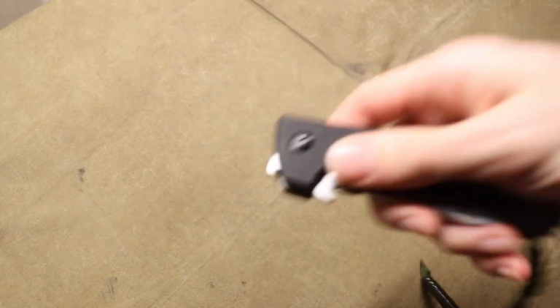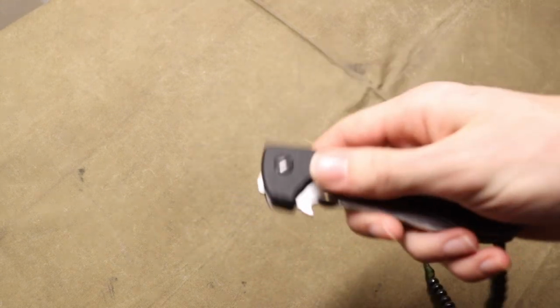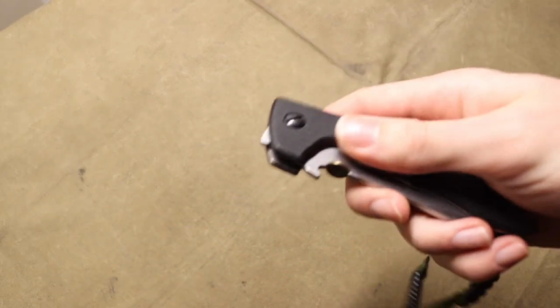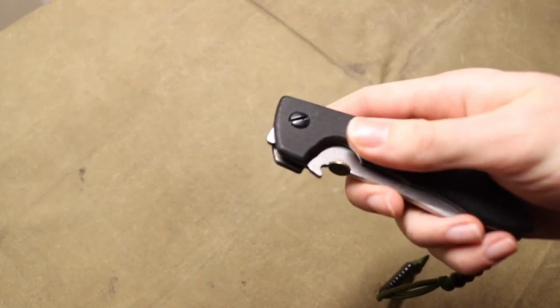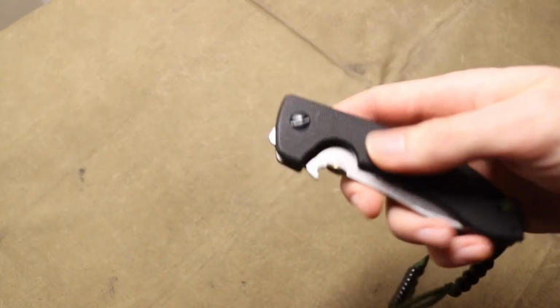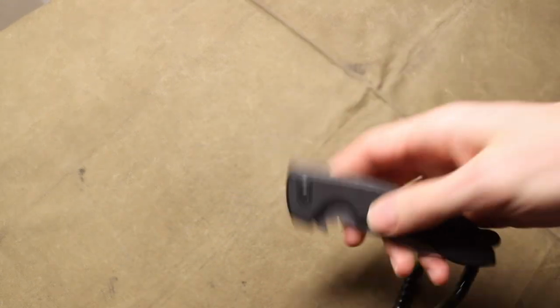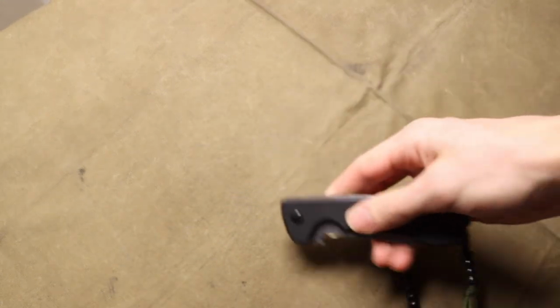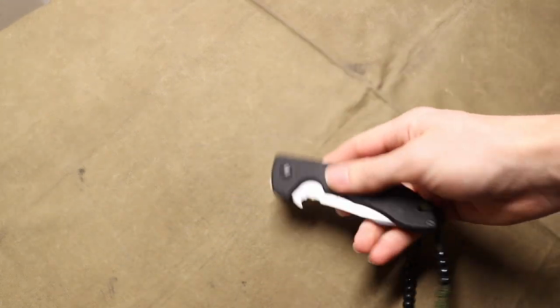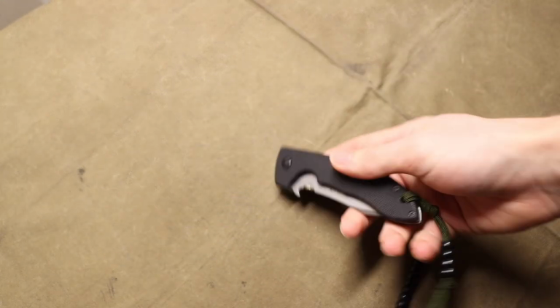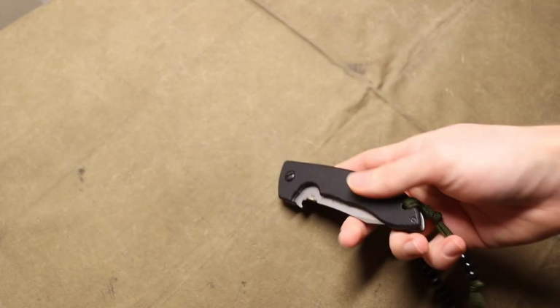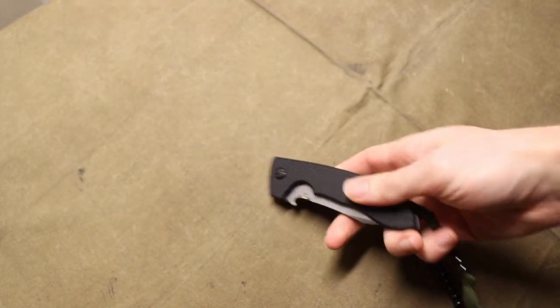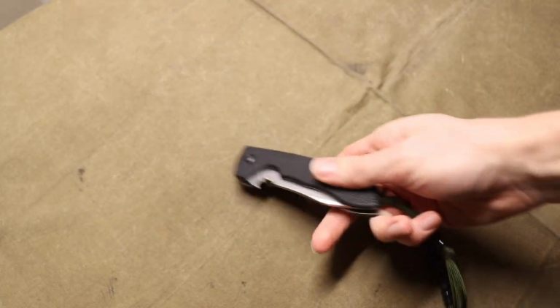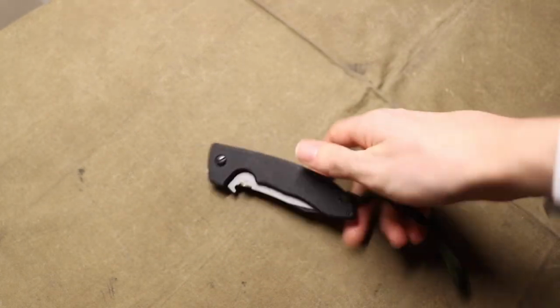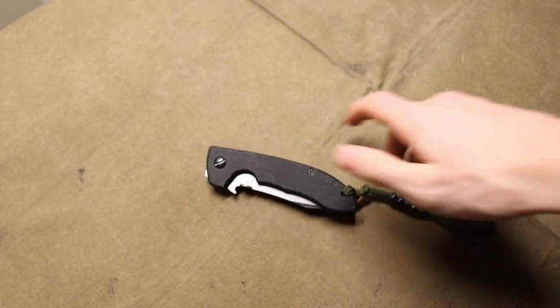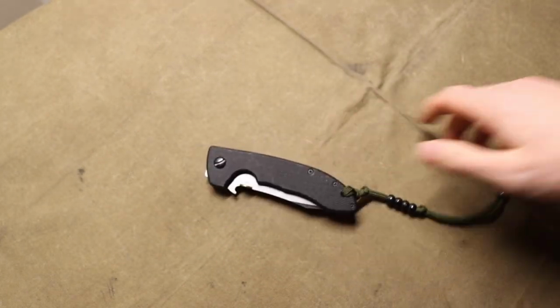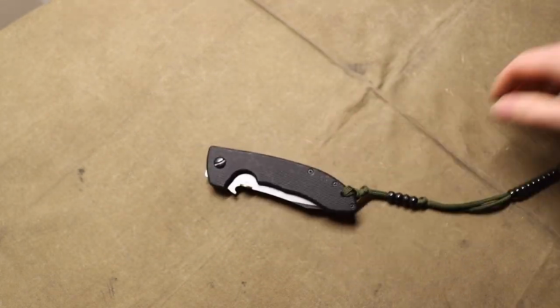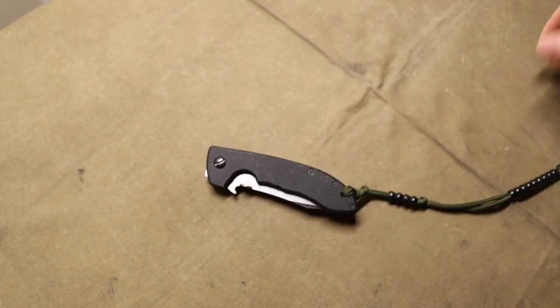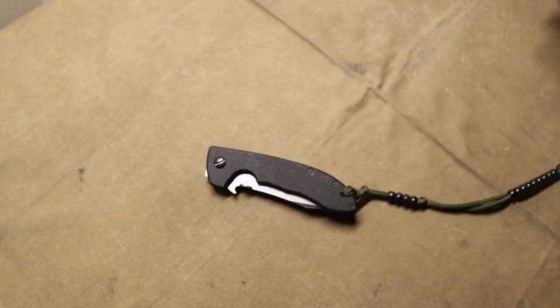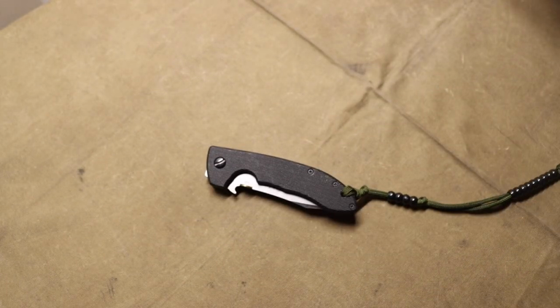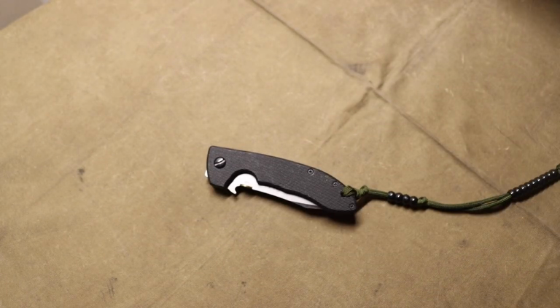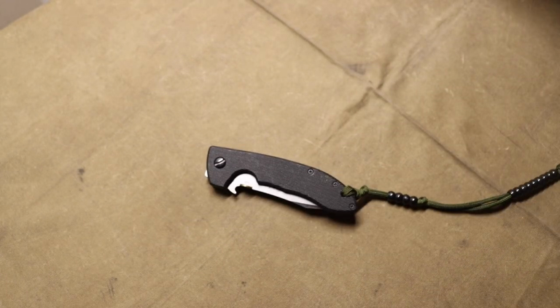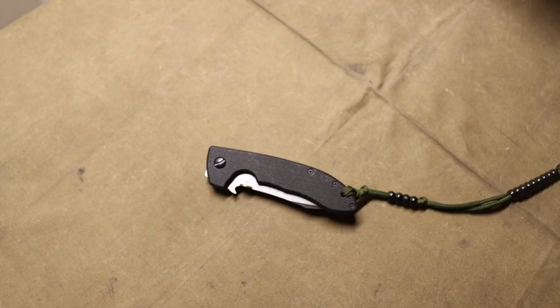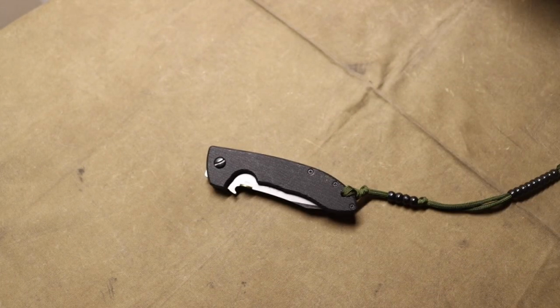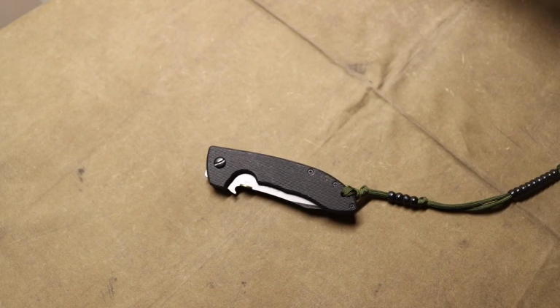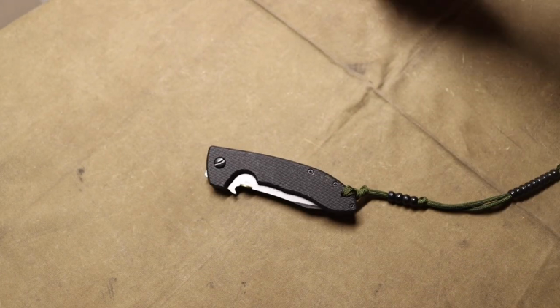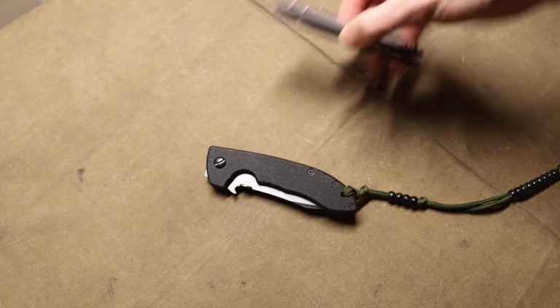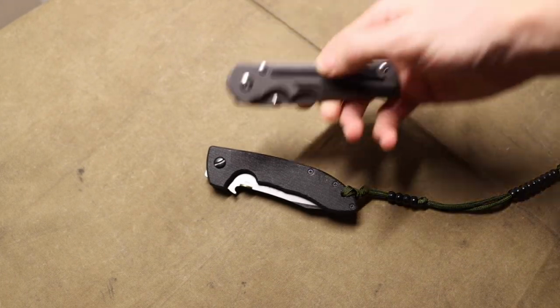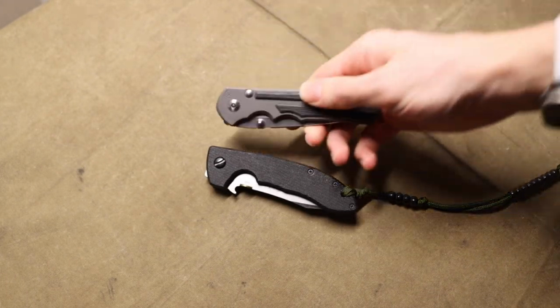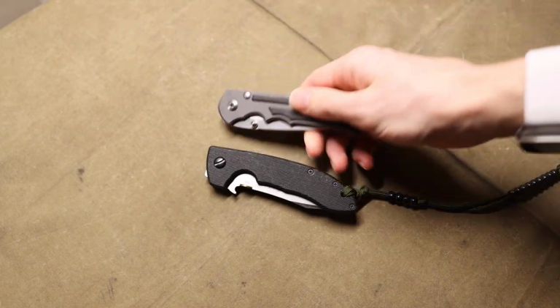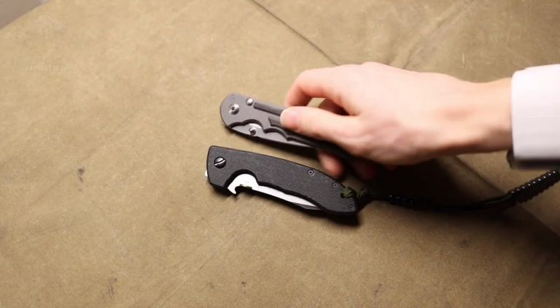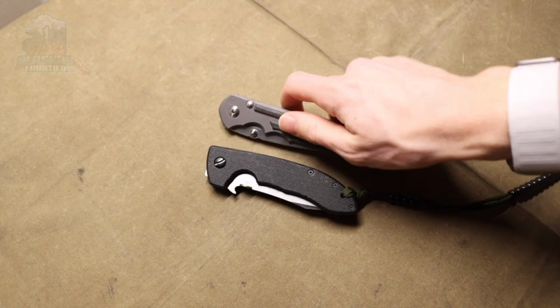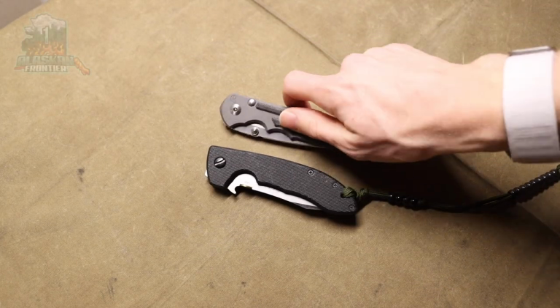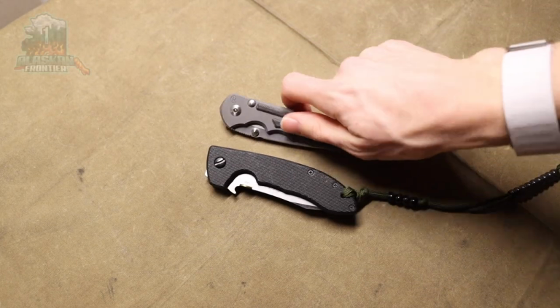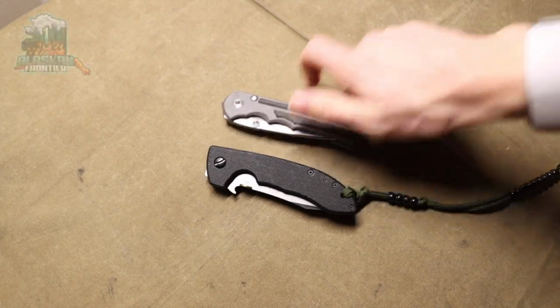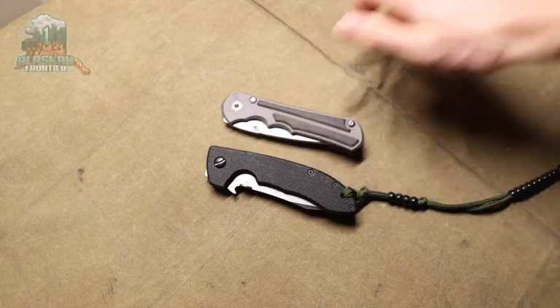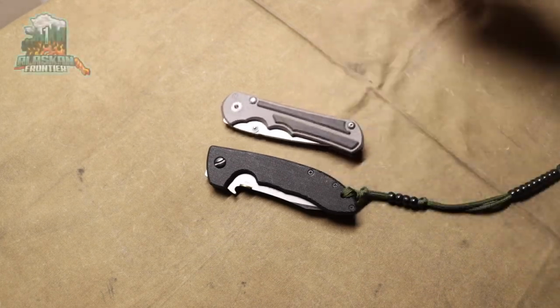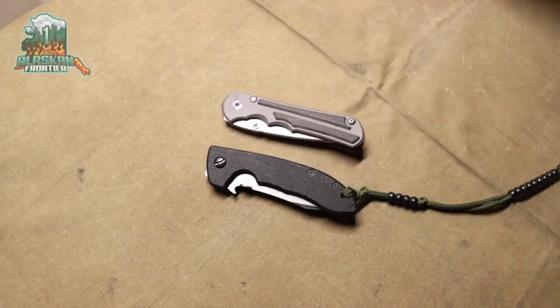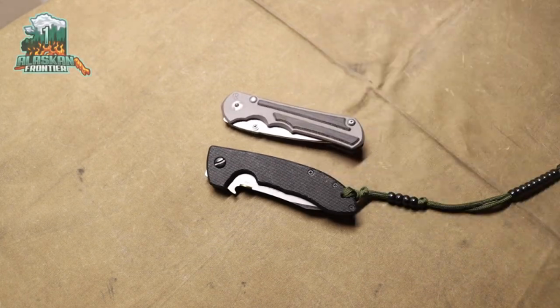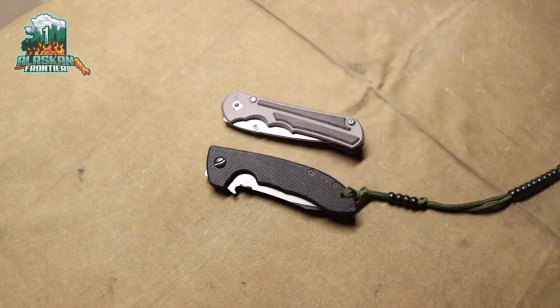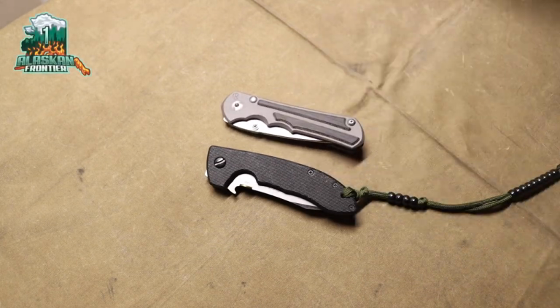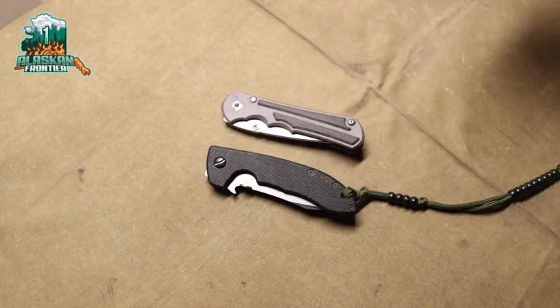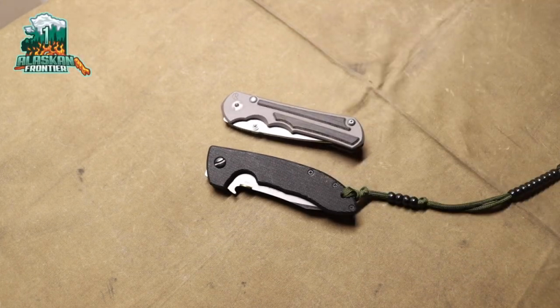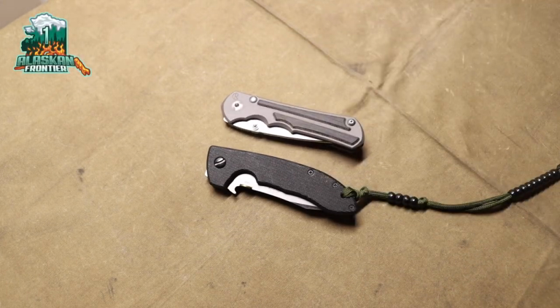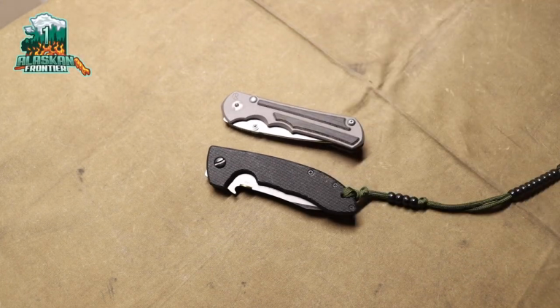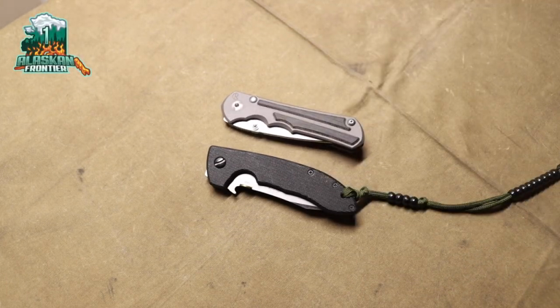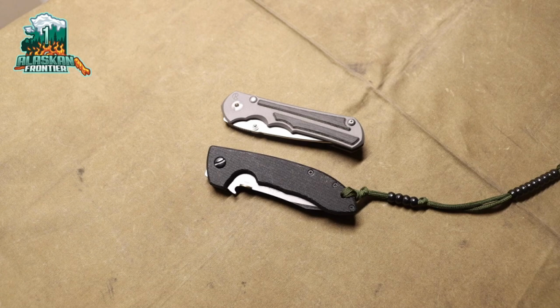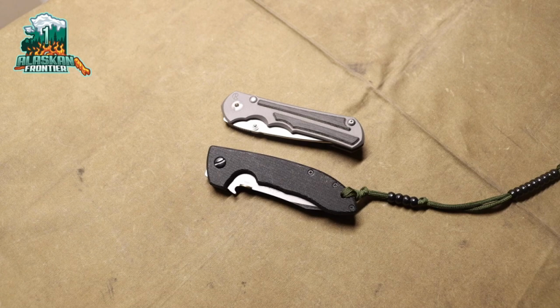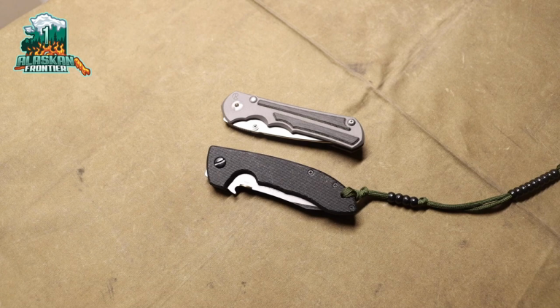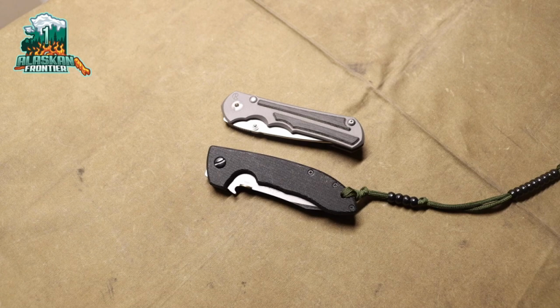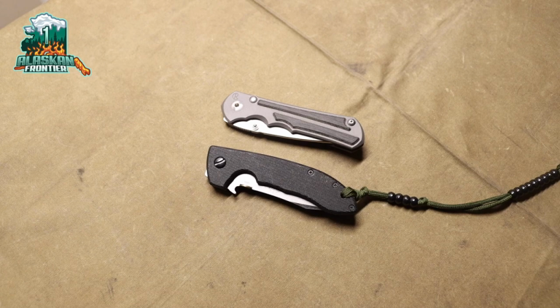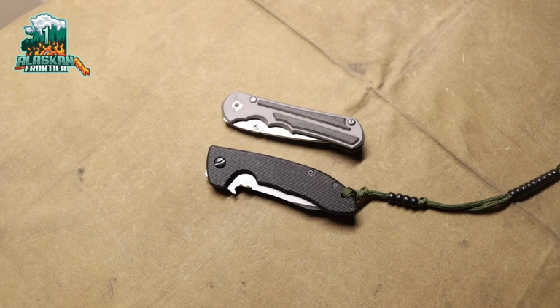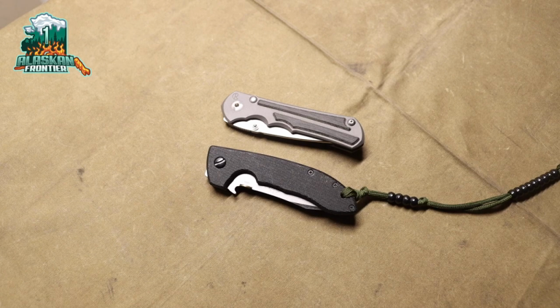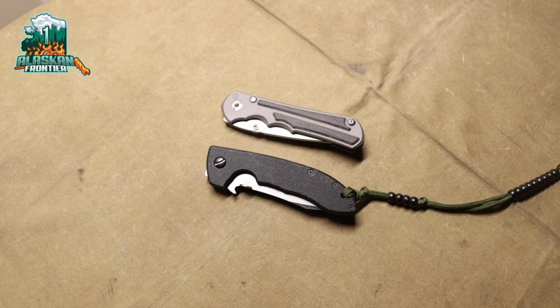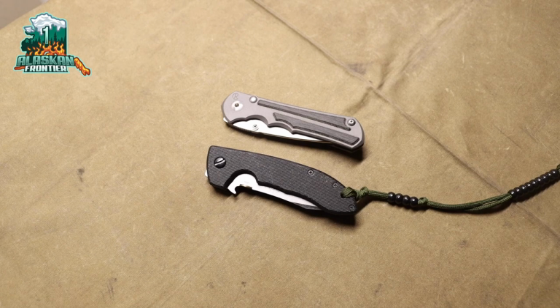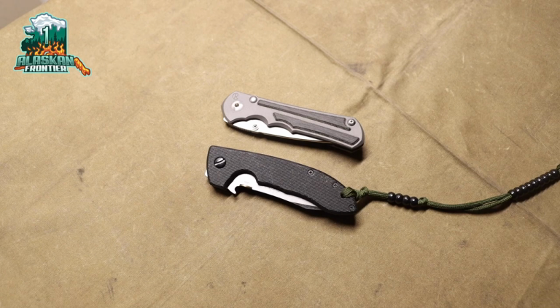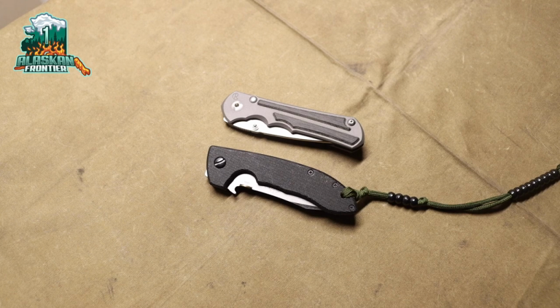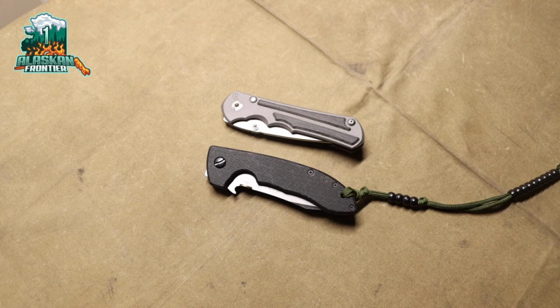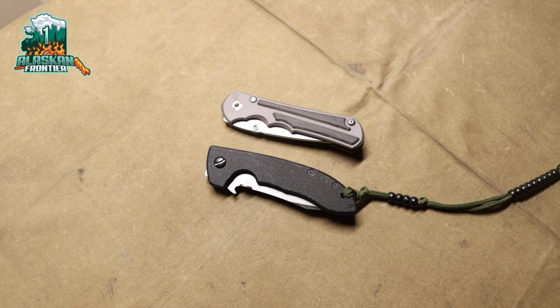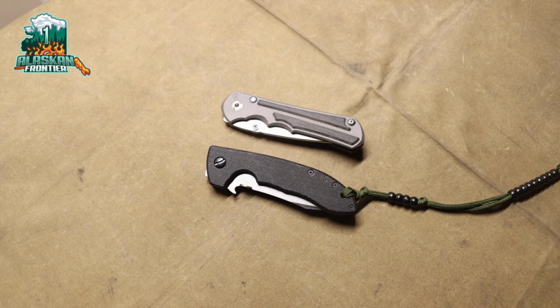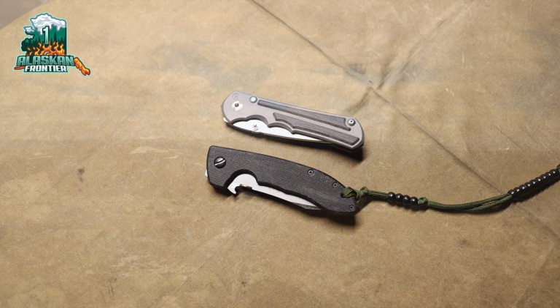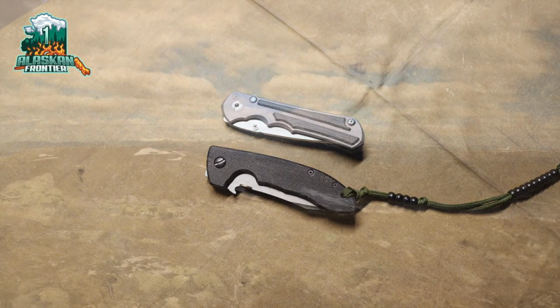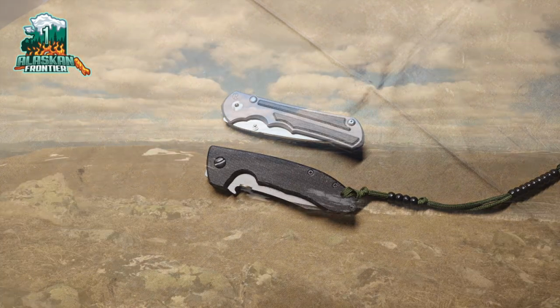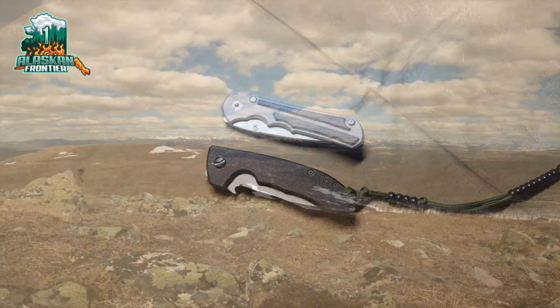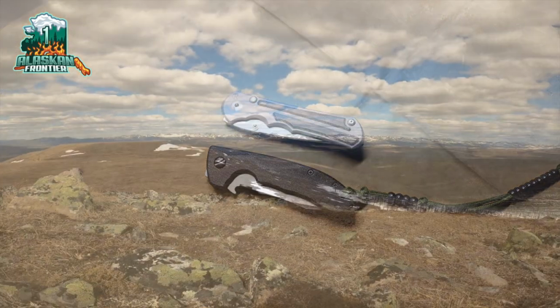That is my list of knives that you should try before you die. As always, God bless and I'm out.